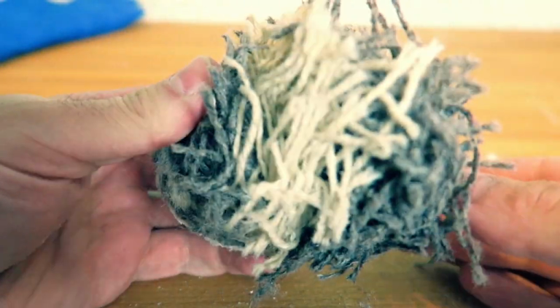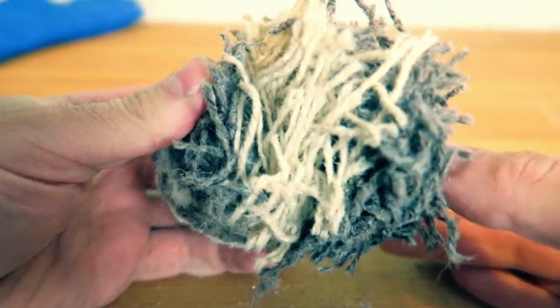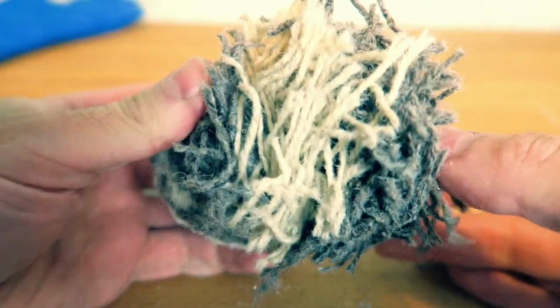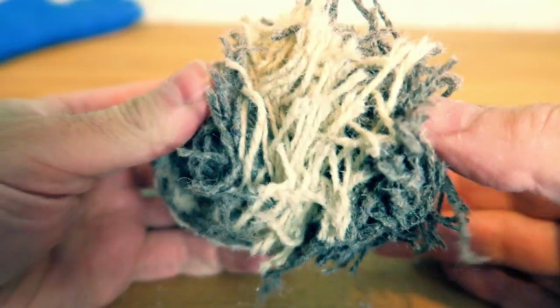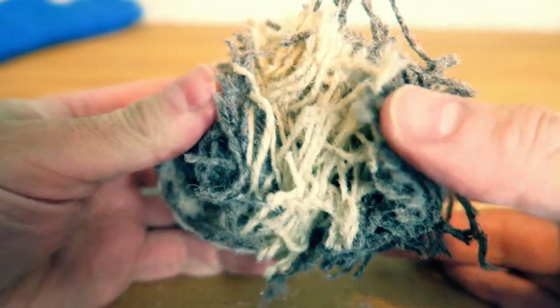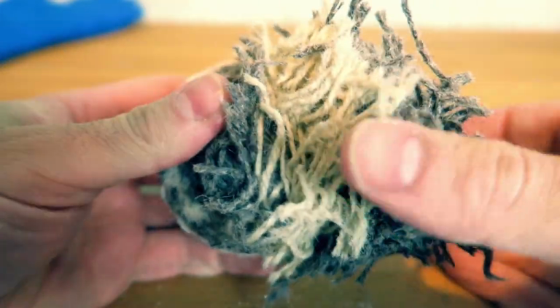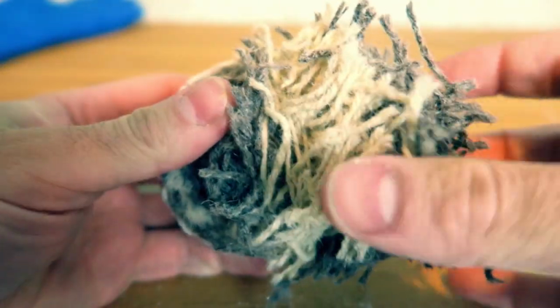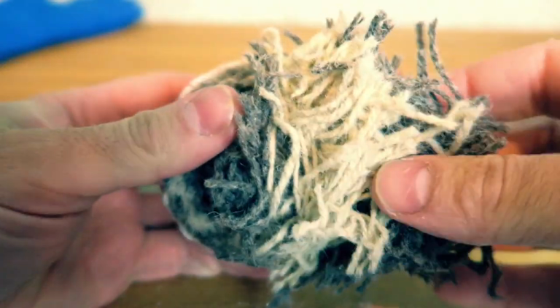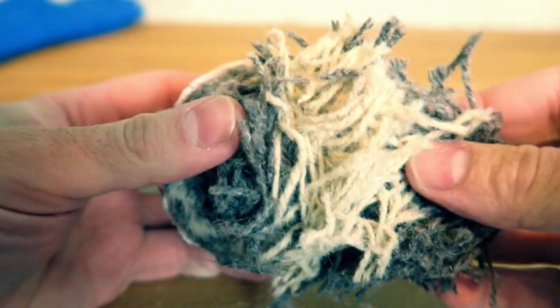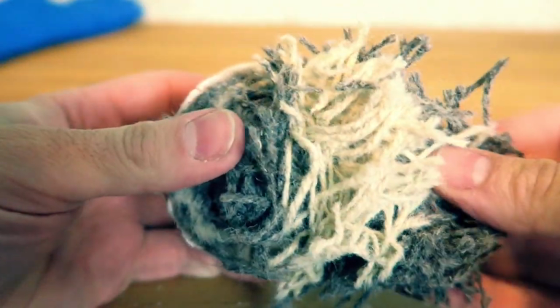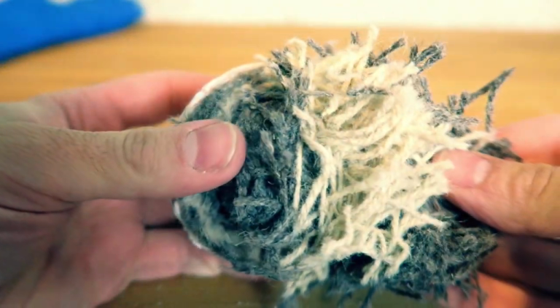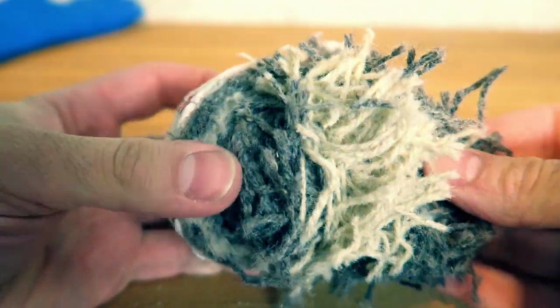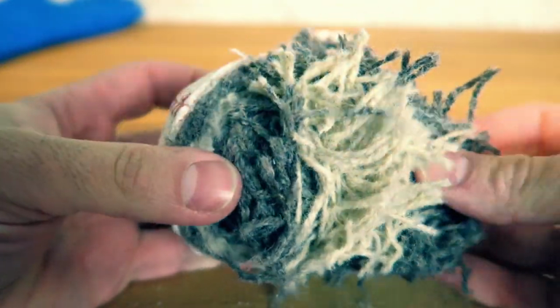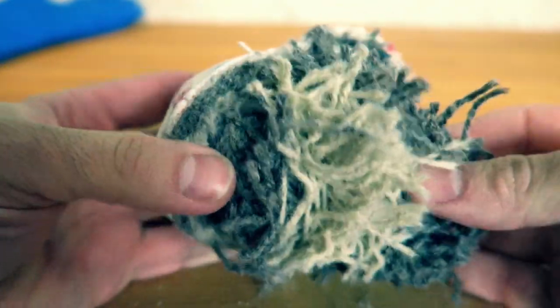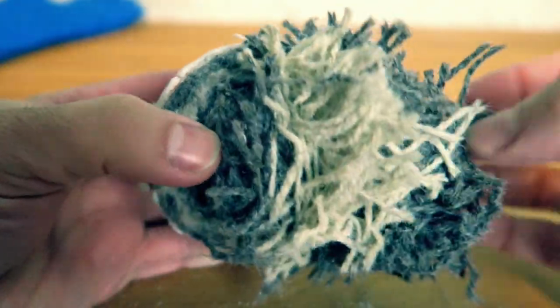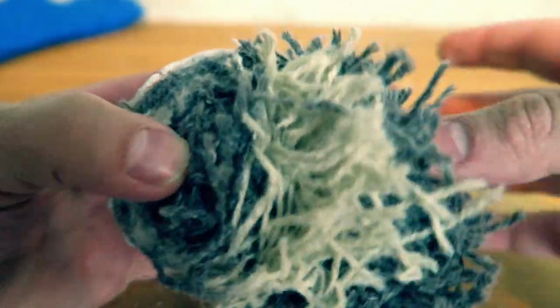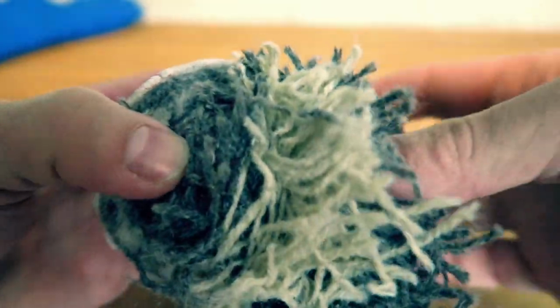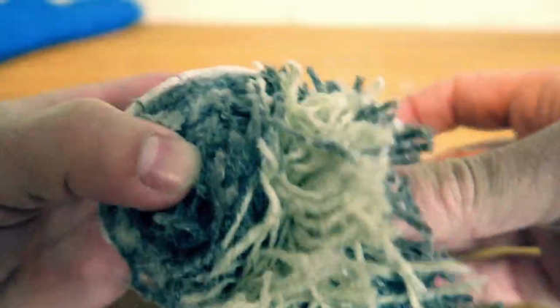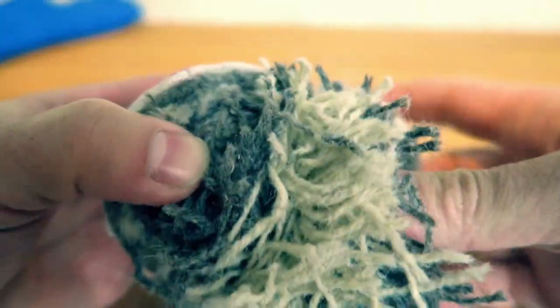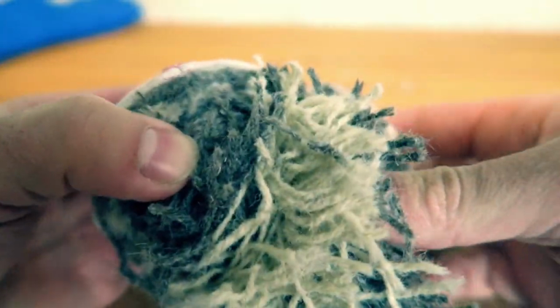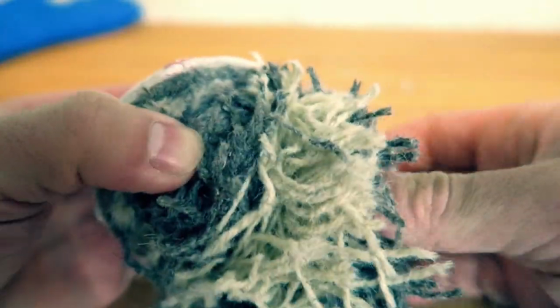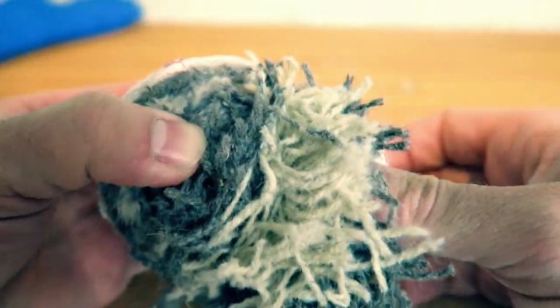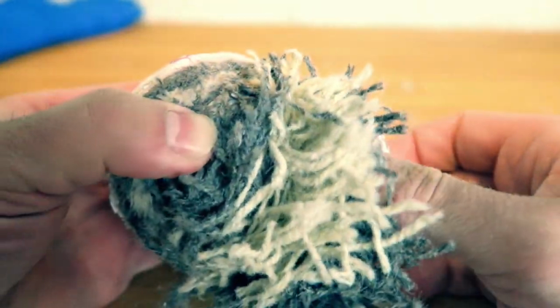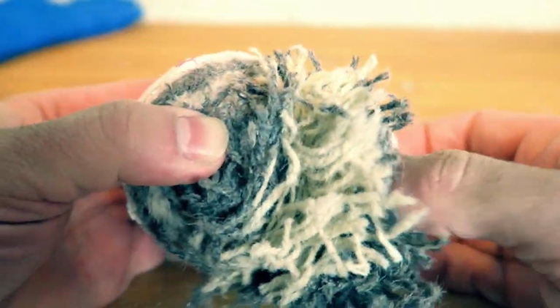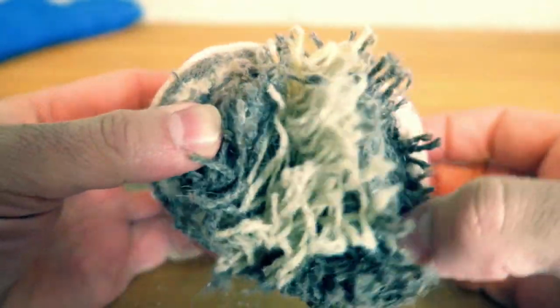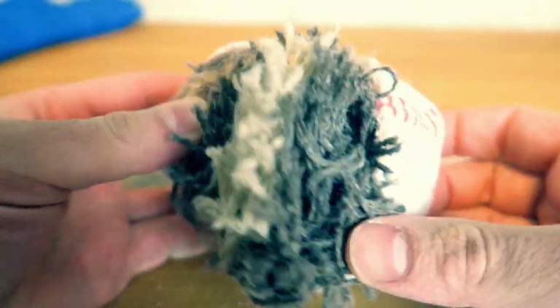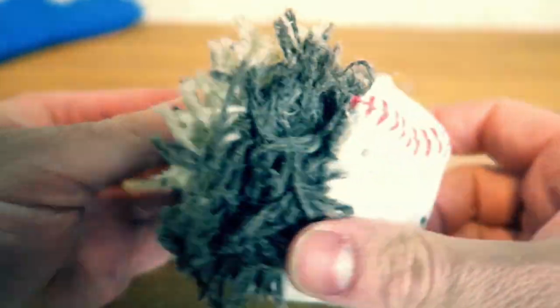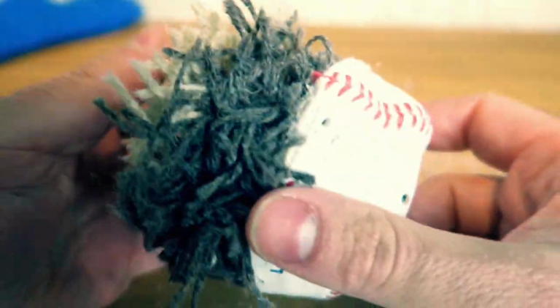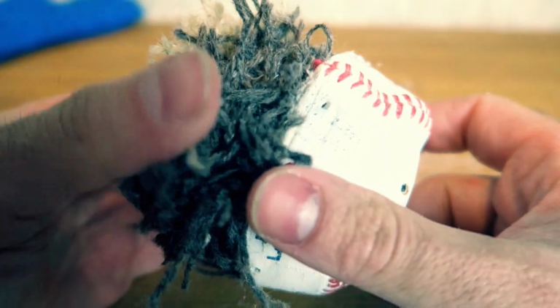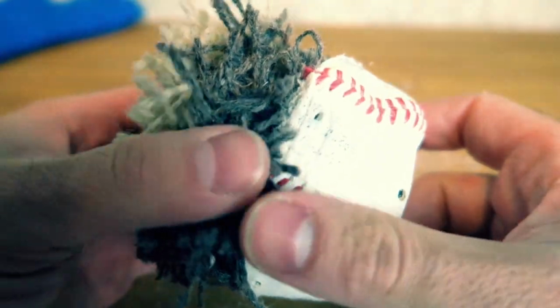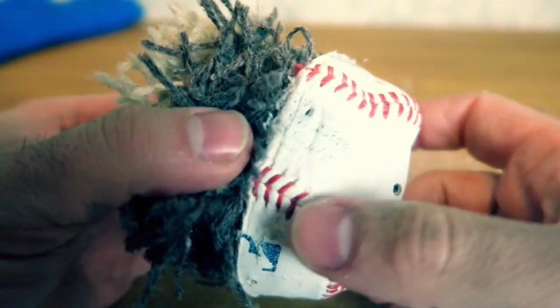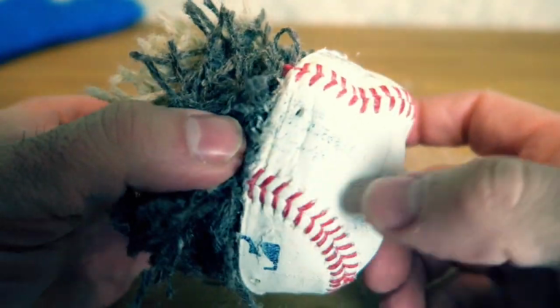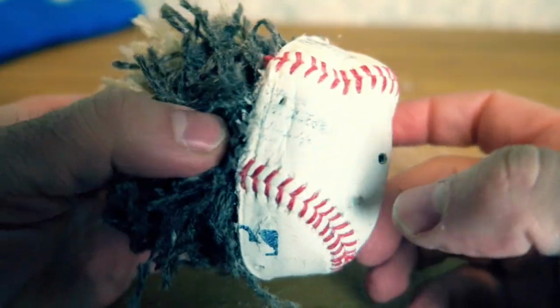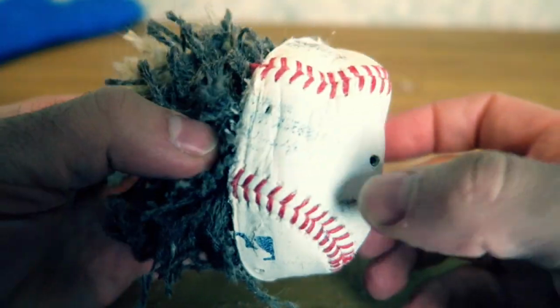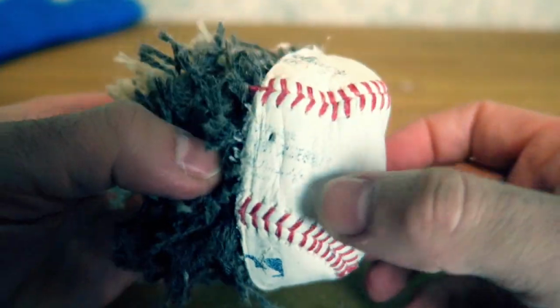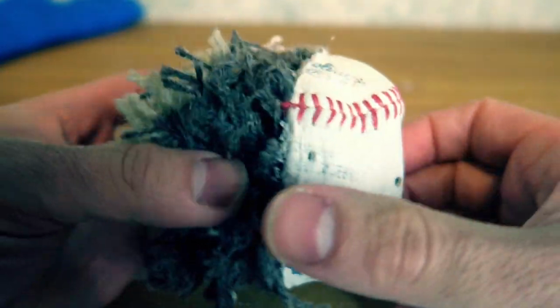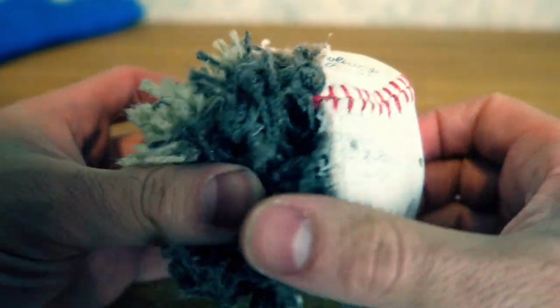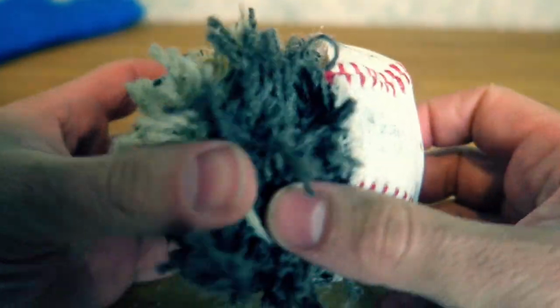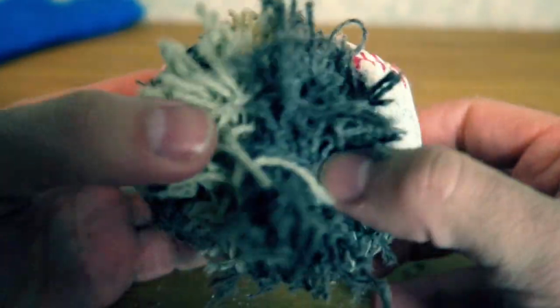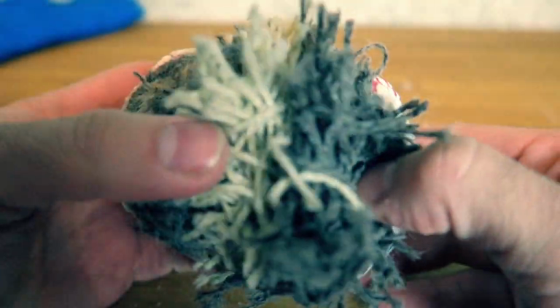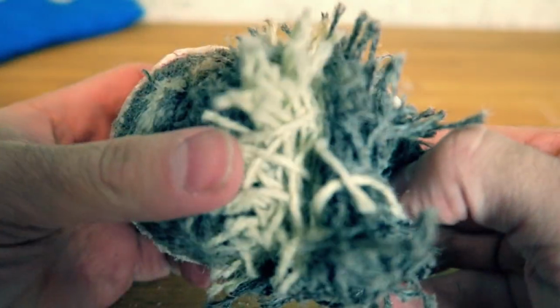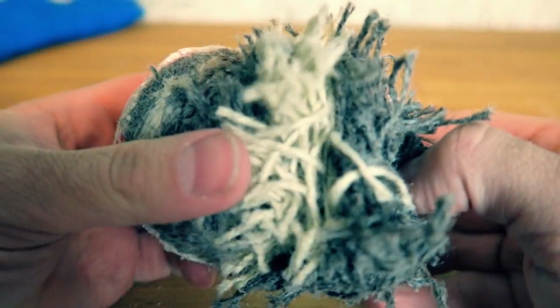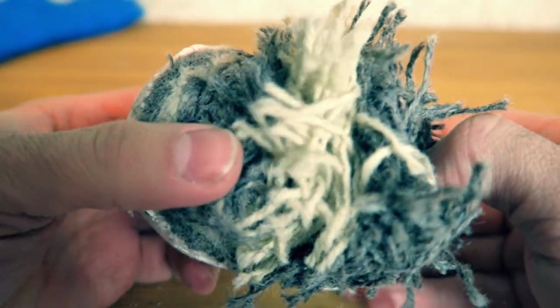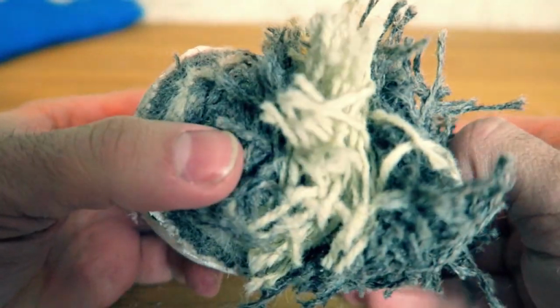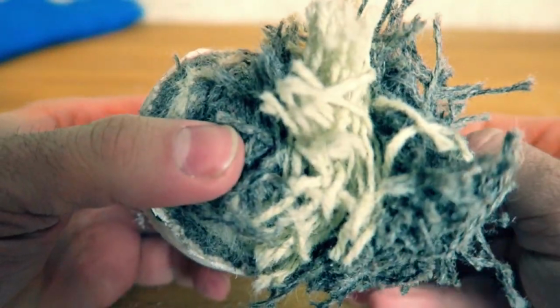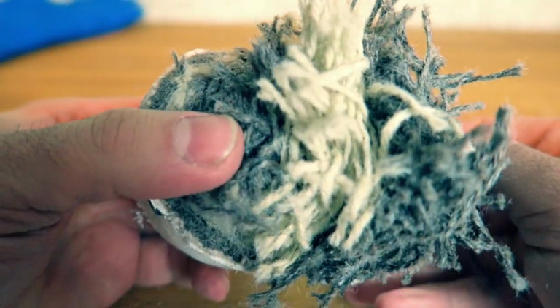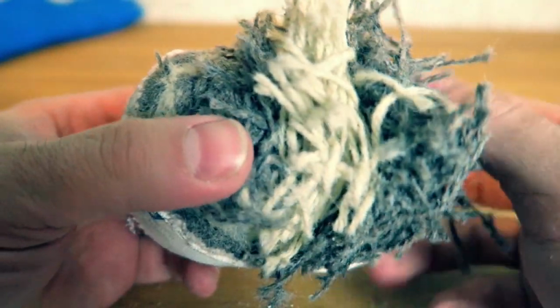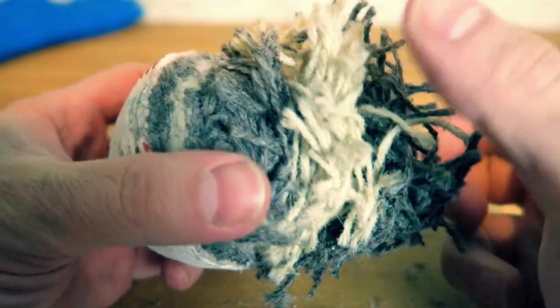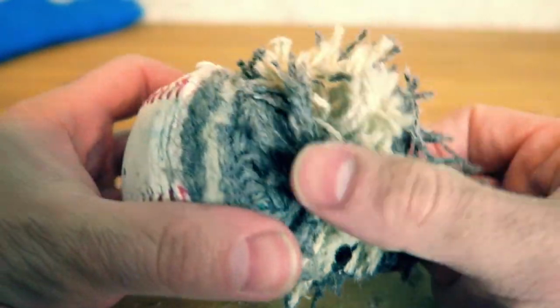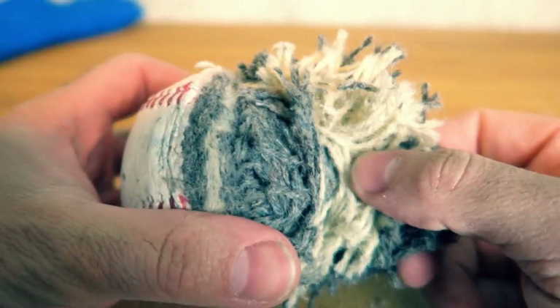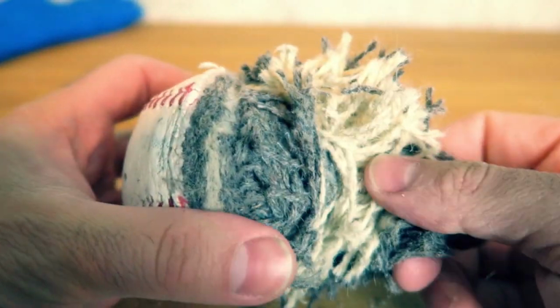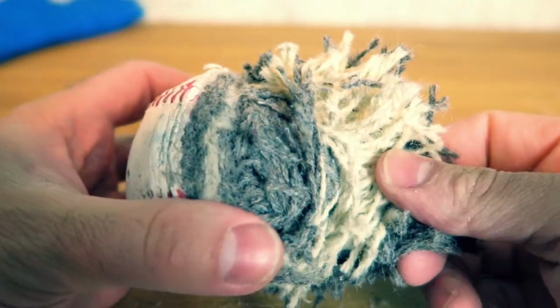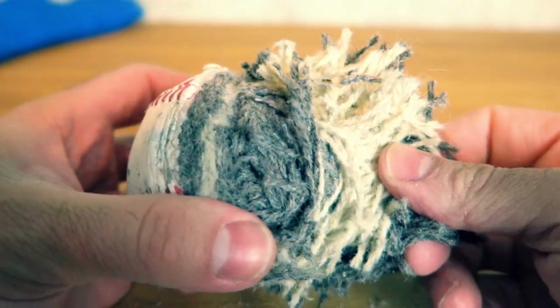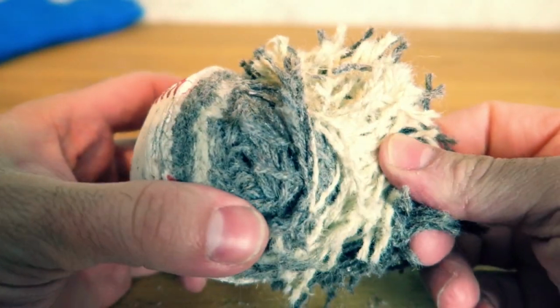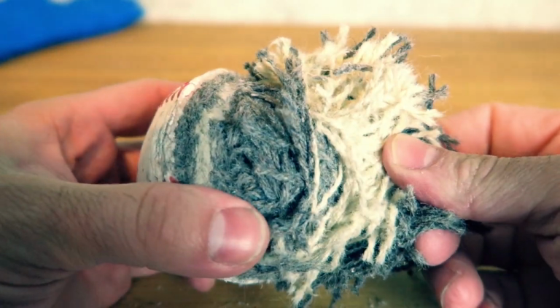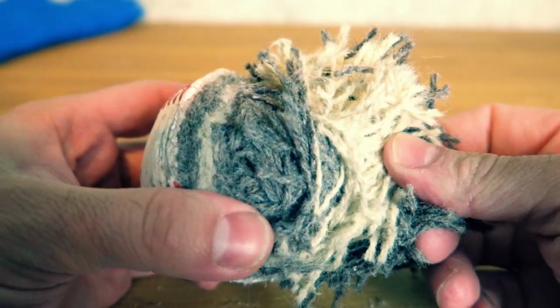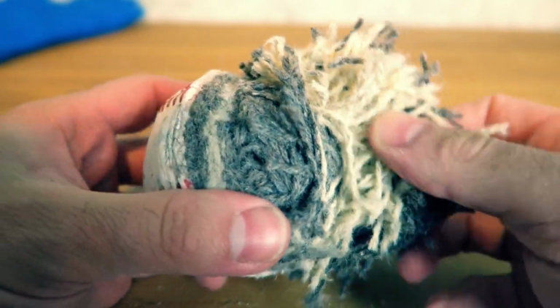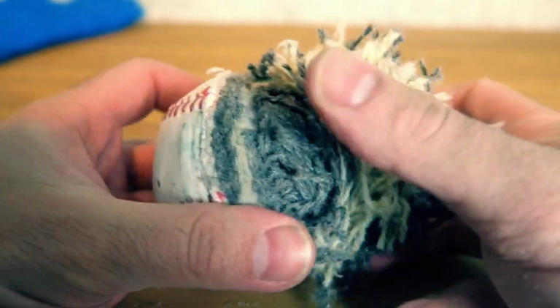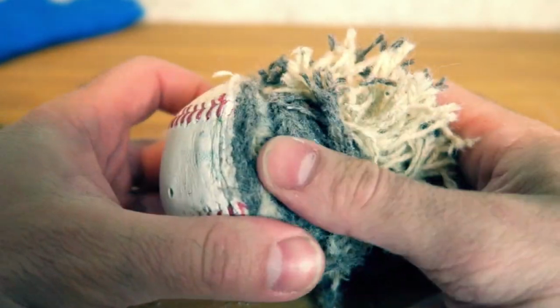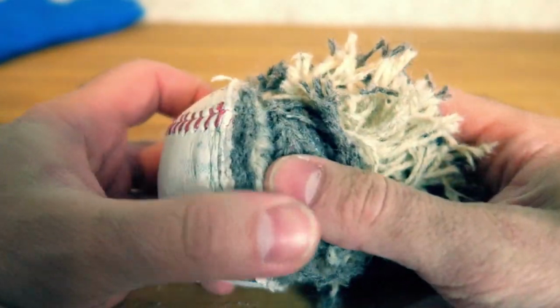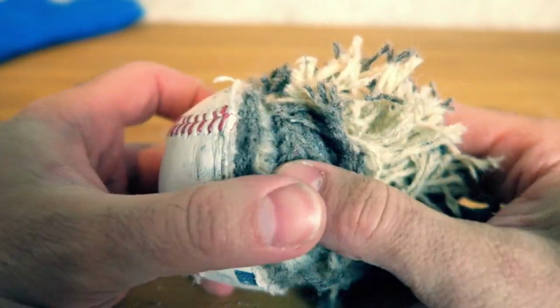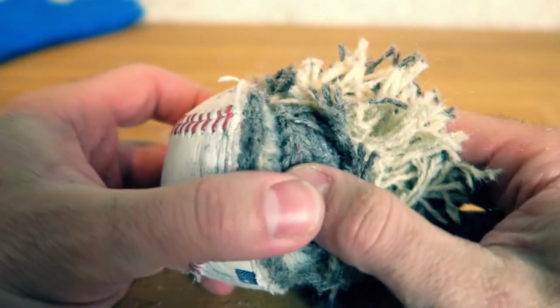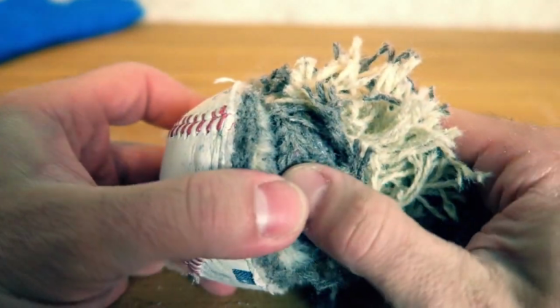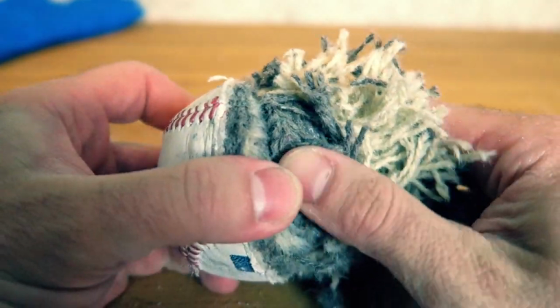No wonder it didn't shatter — it's just full of thread. Thread can freeze... at least I don't think so, right?